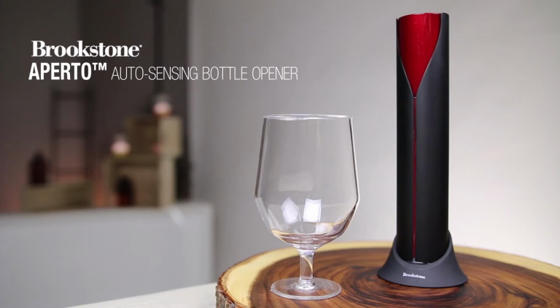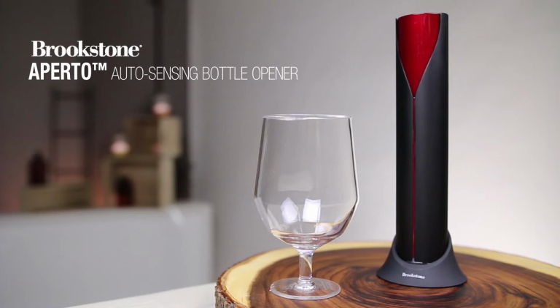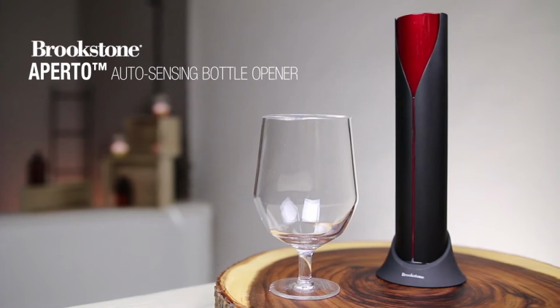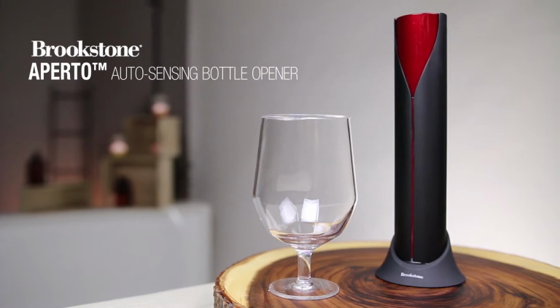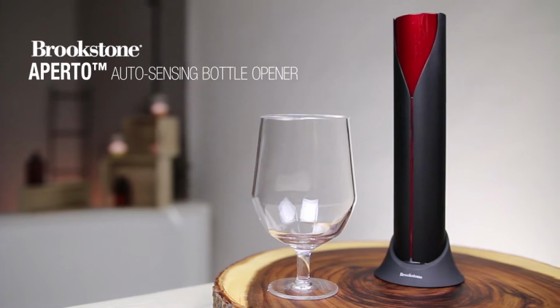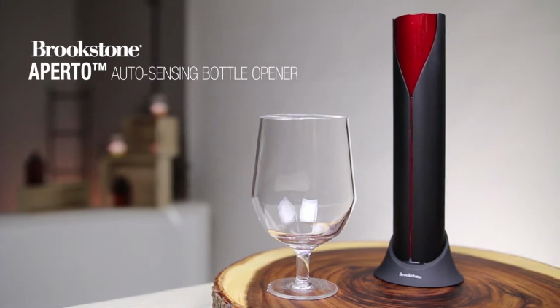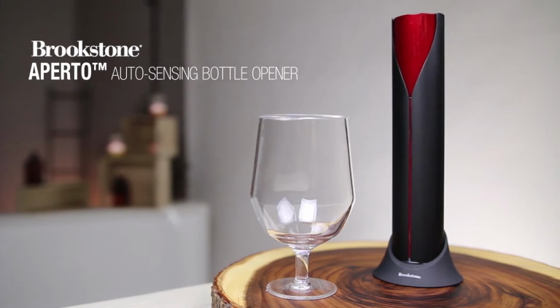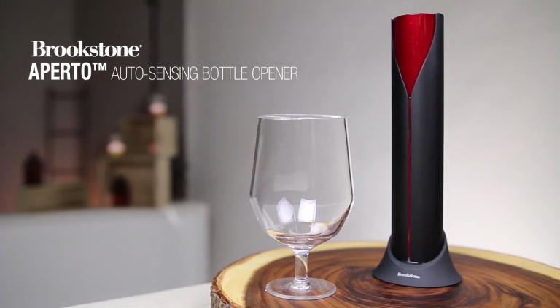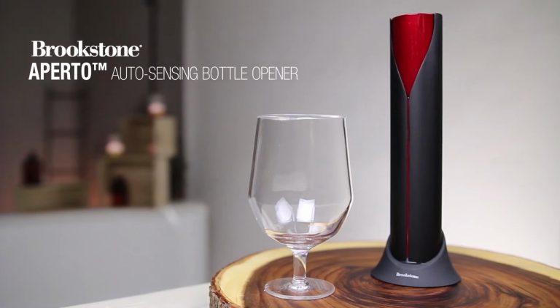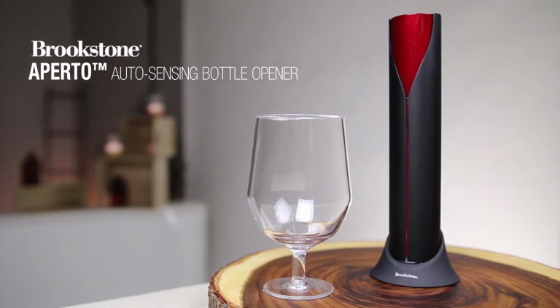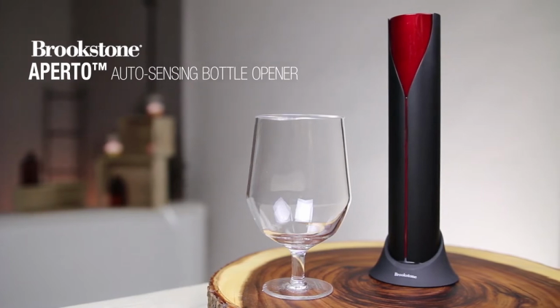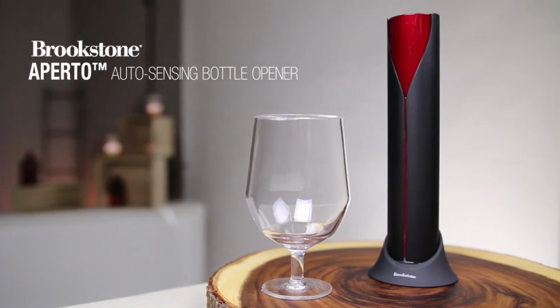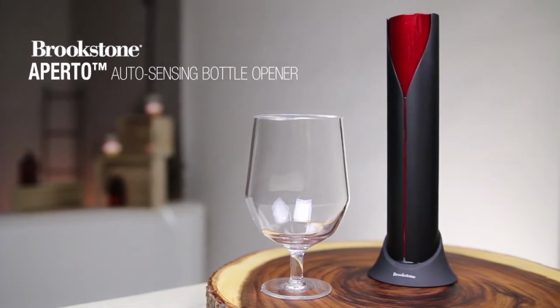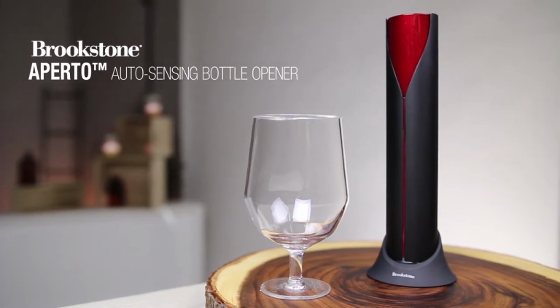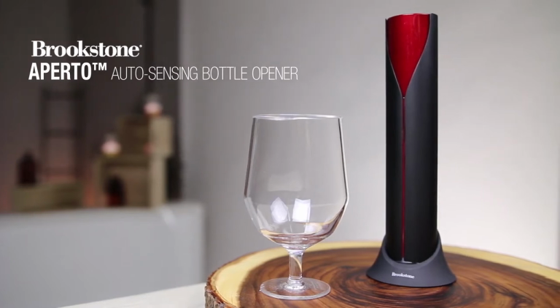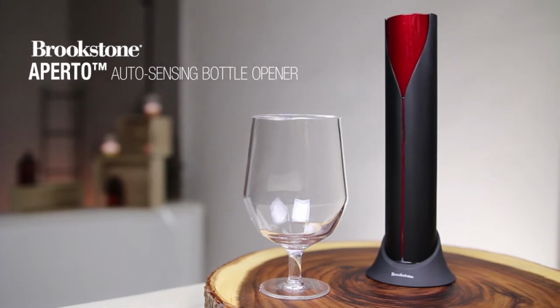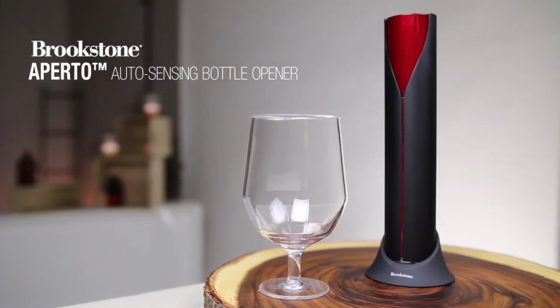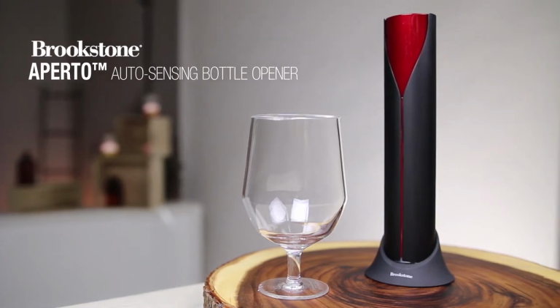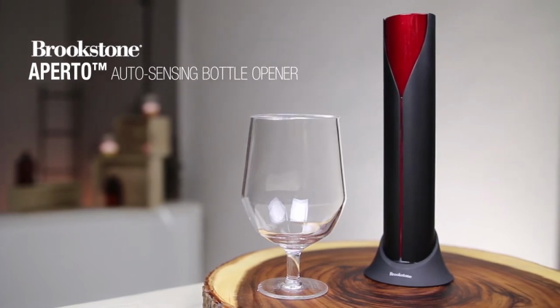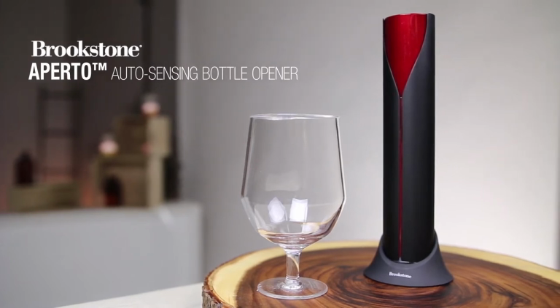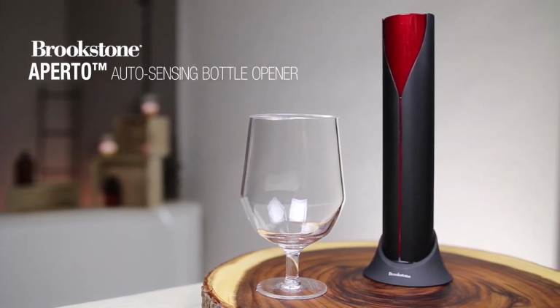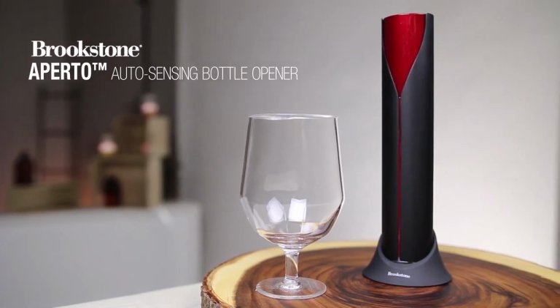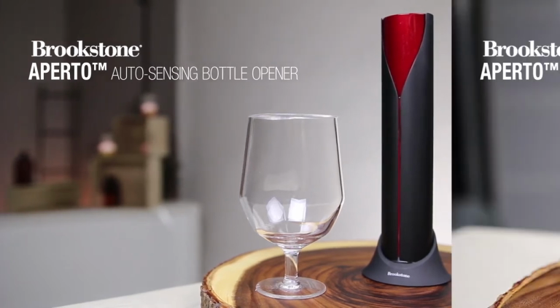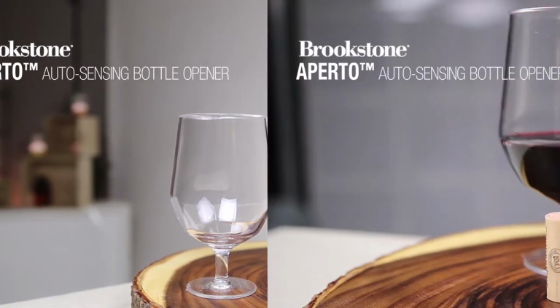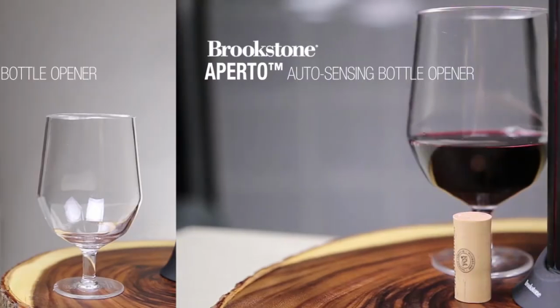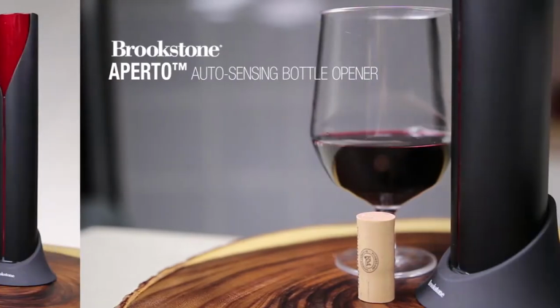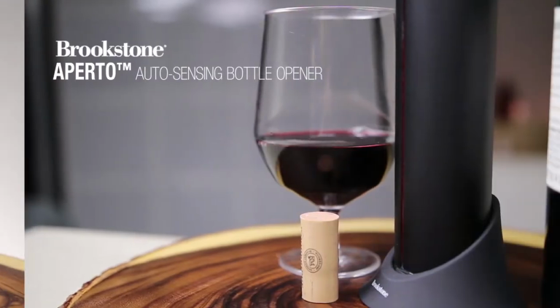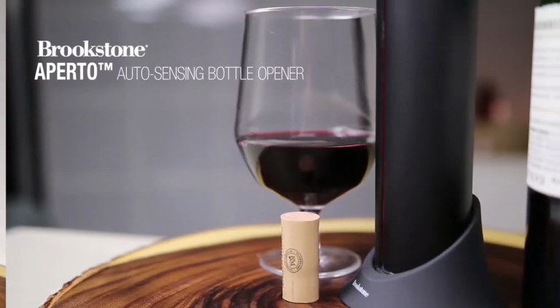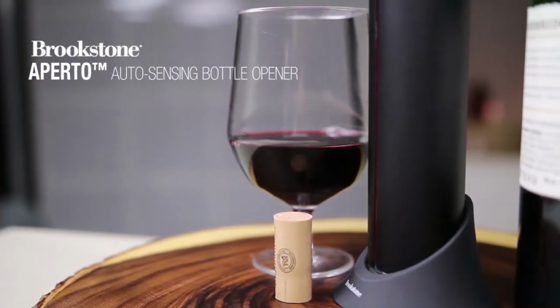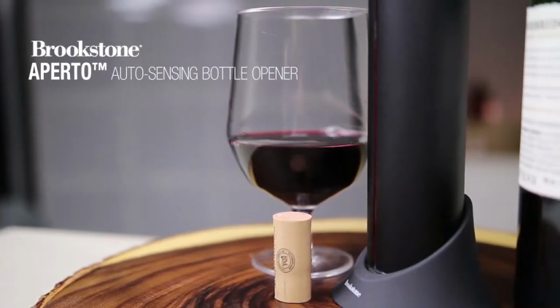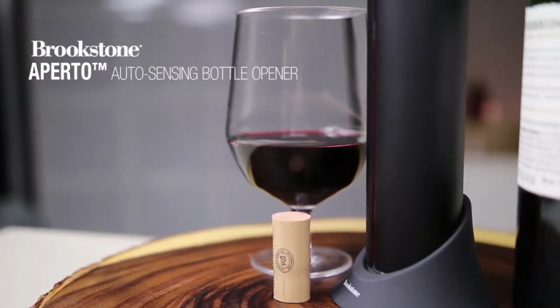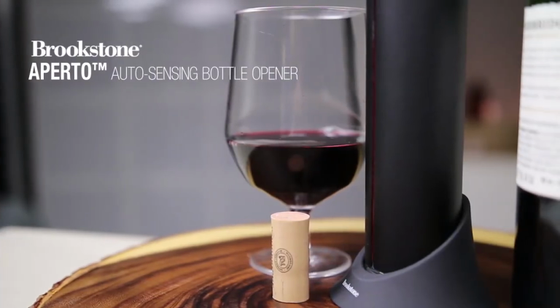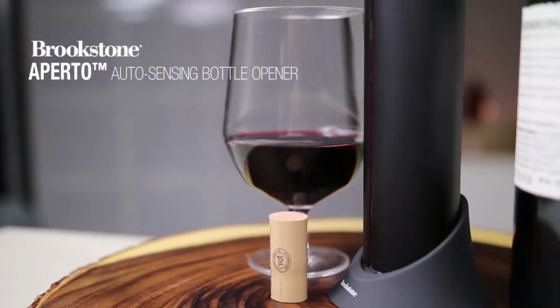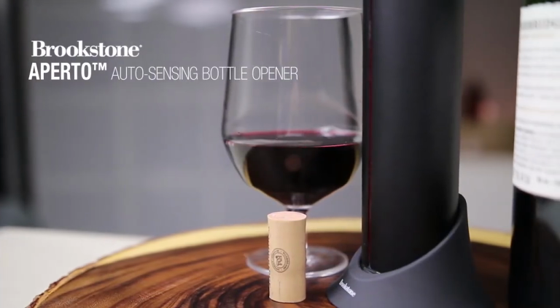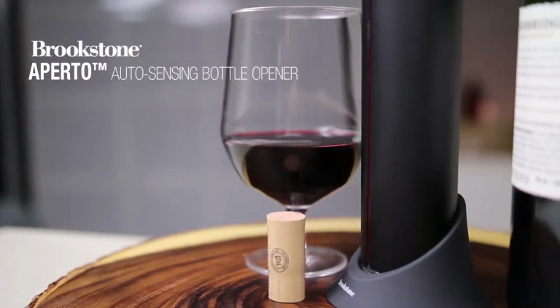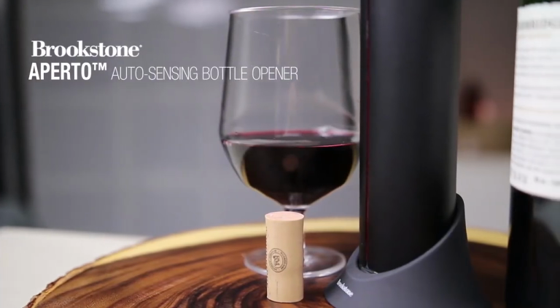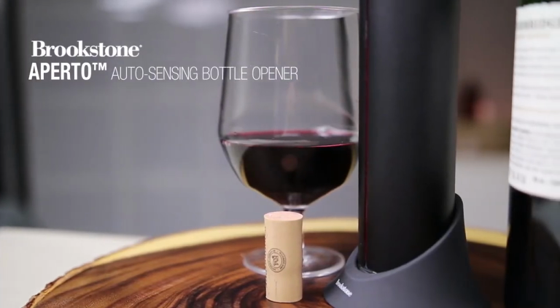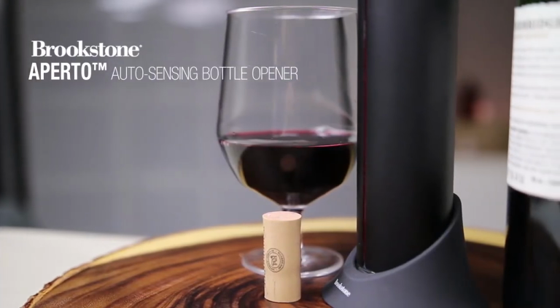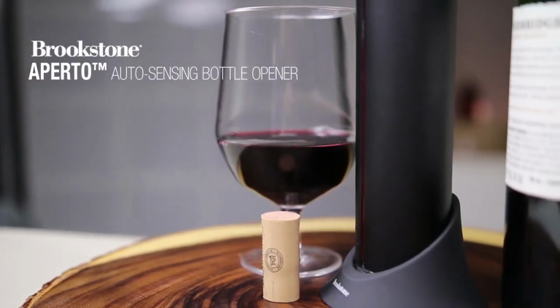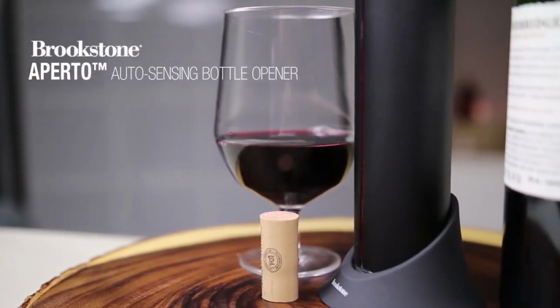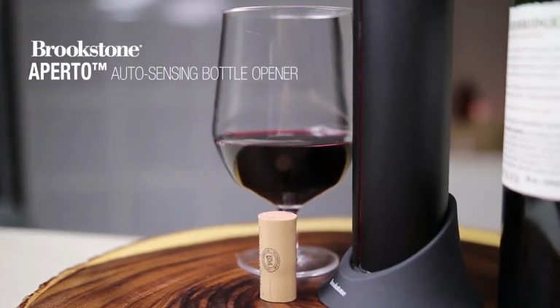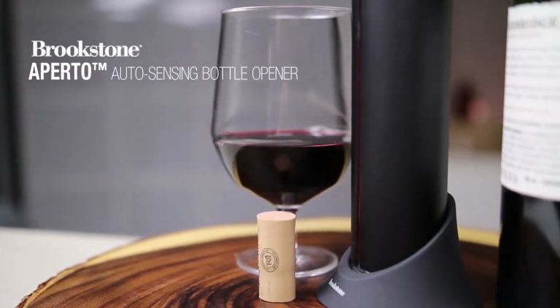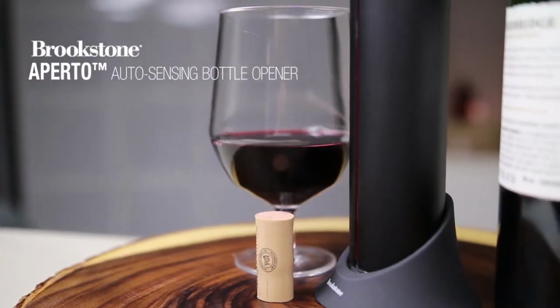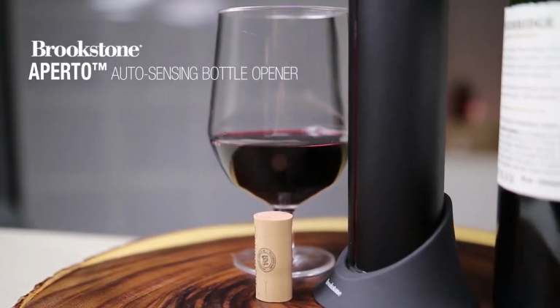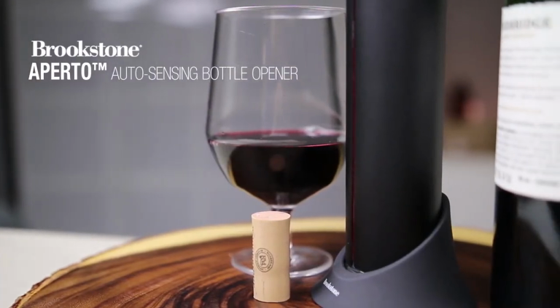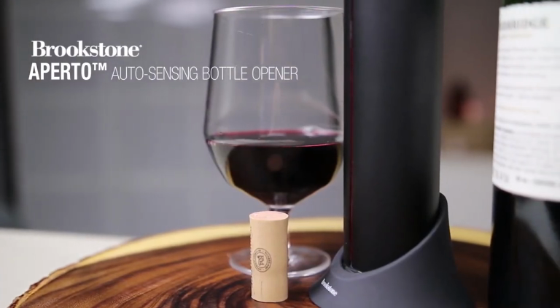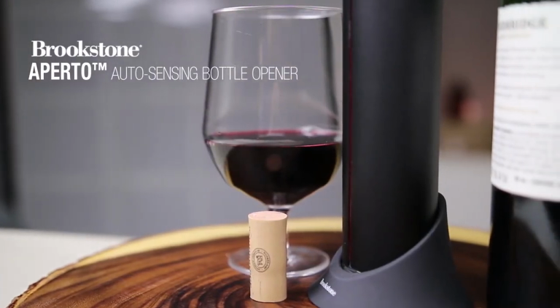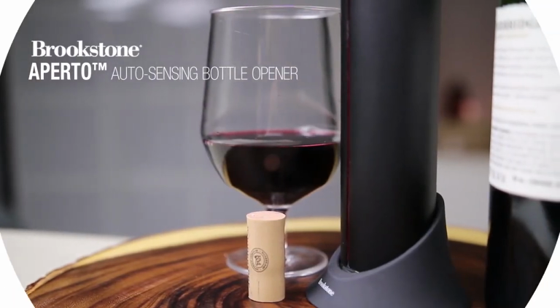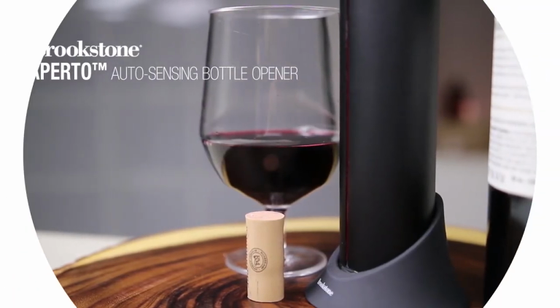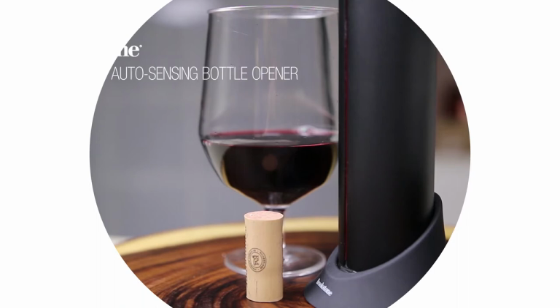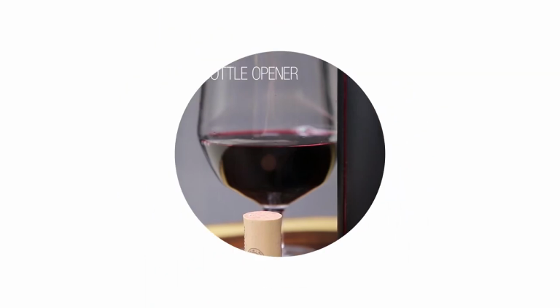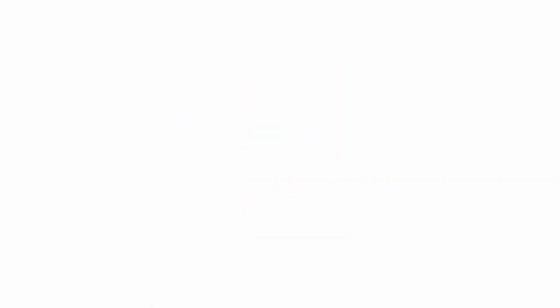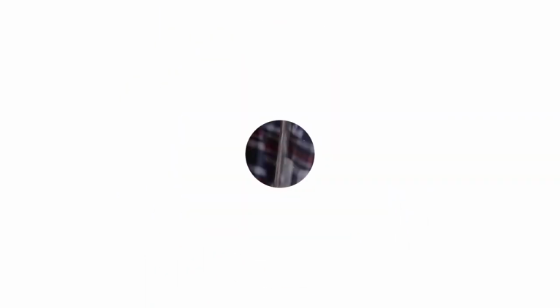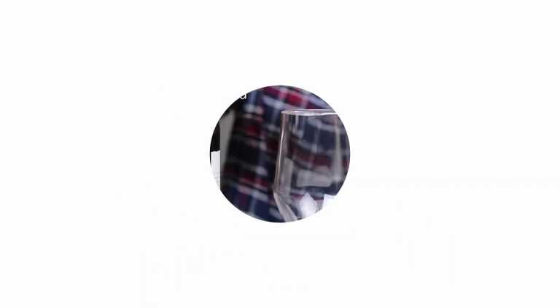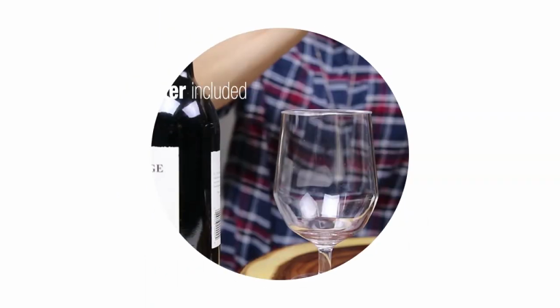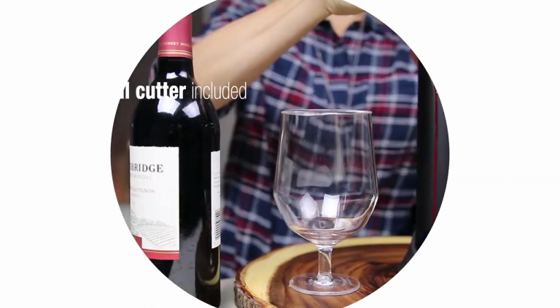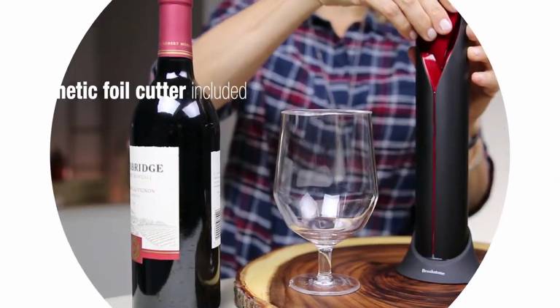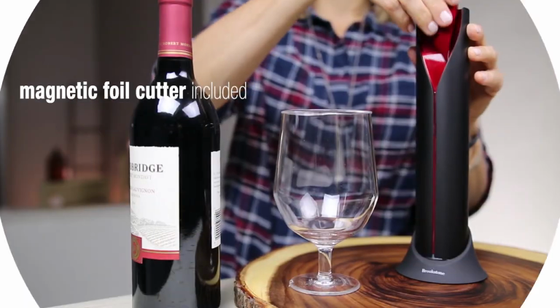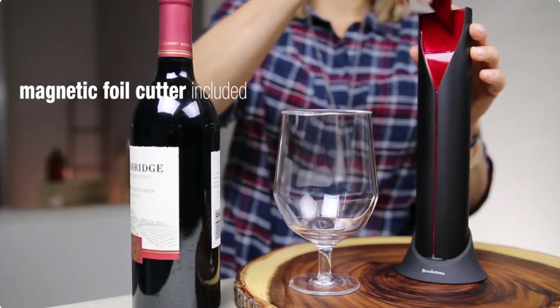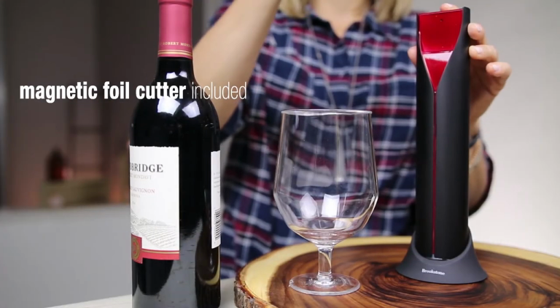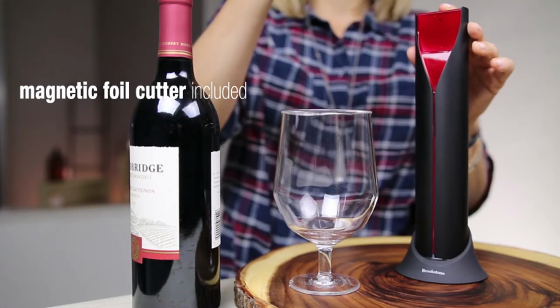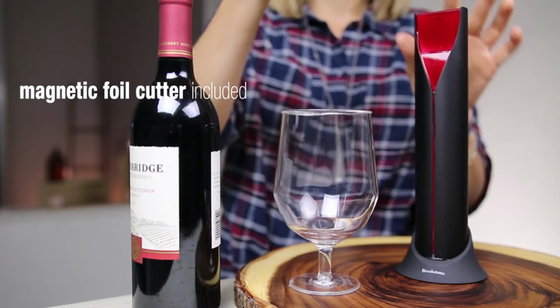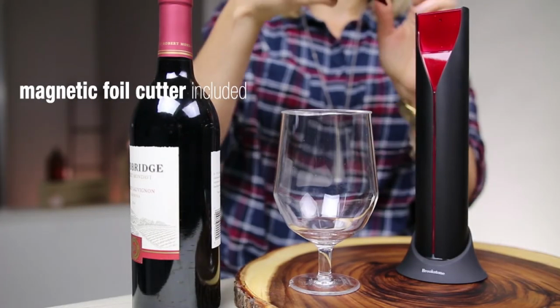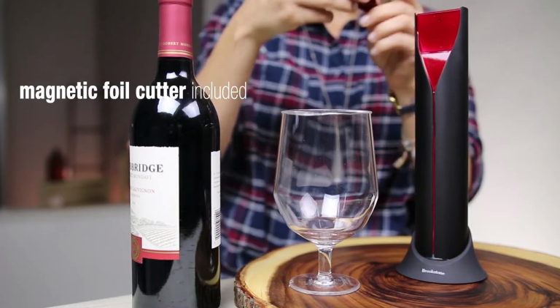Quick, easy, elegant. With the Aperto Auto Sensing Bottle Opener, opening a bottle of wine has never been more effortless.